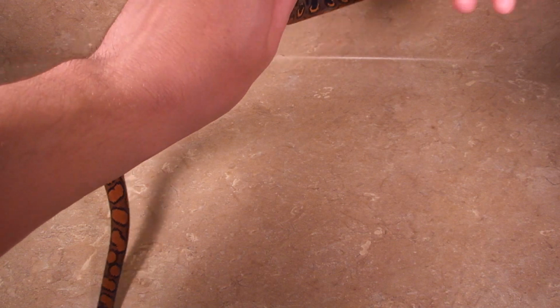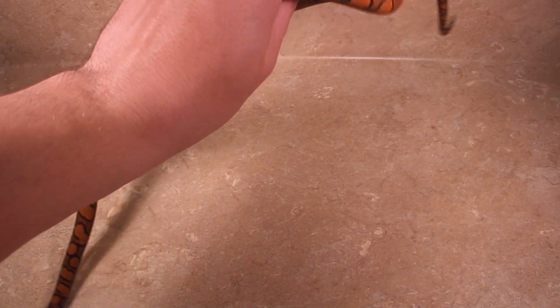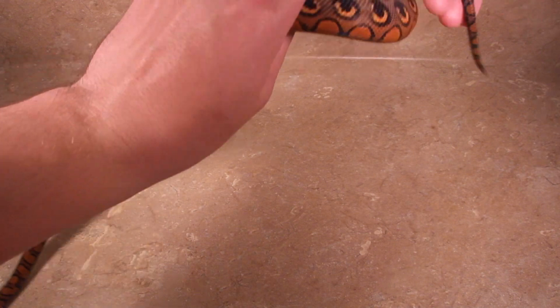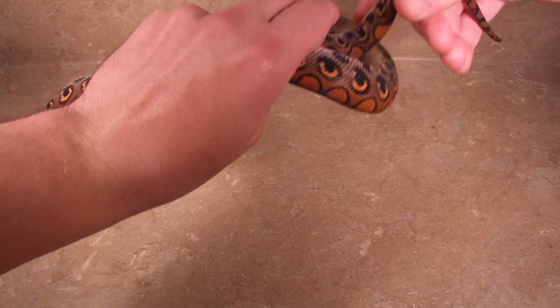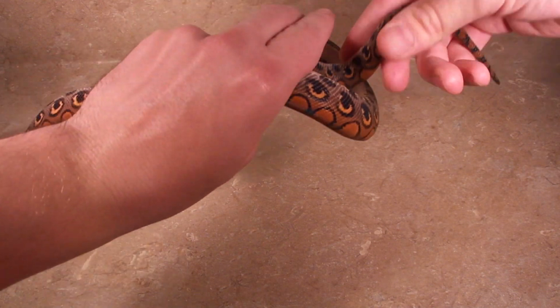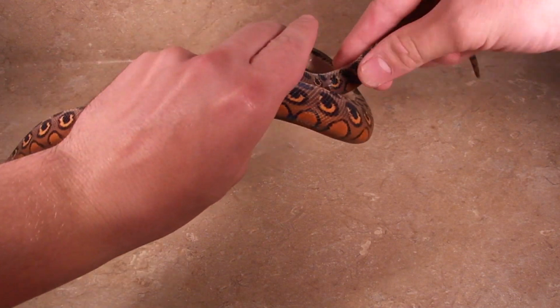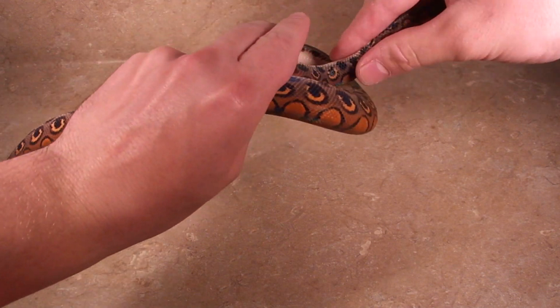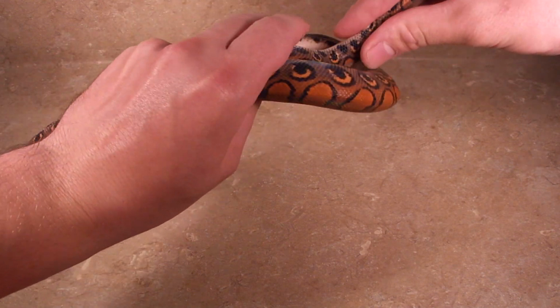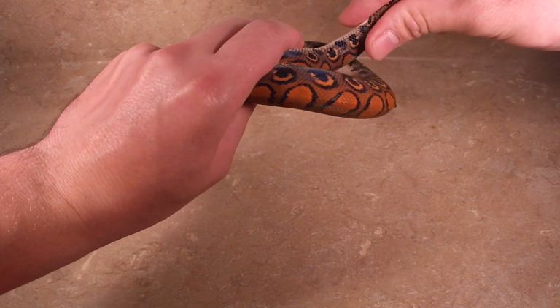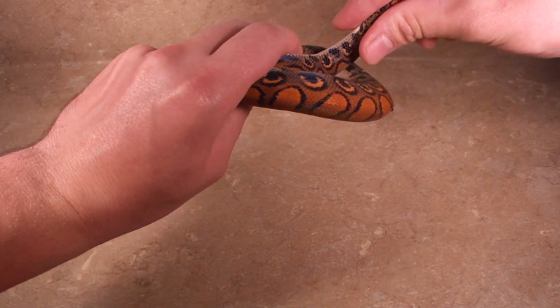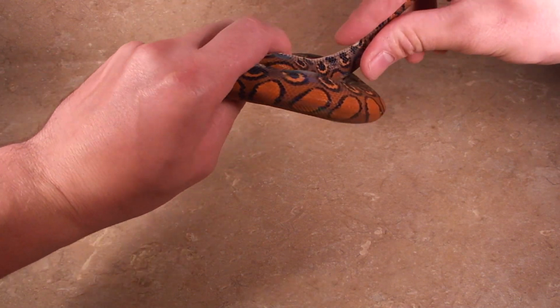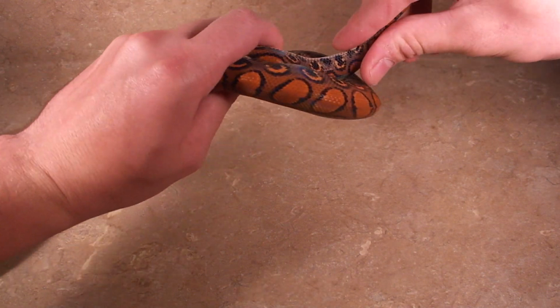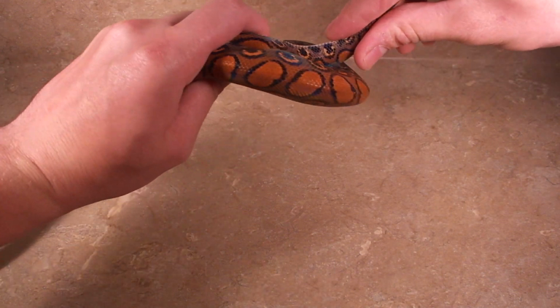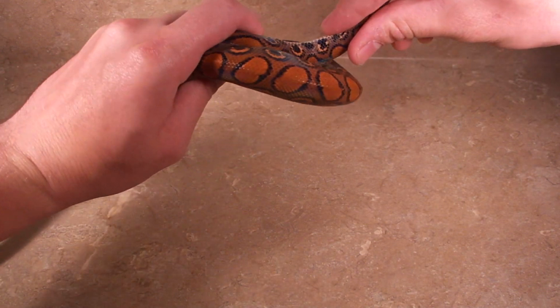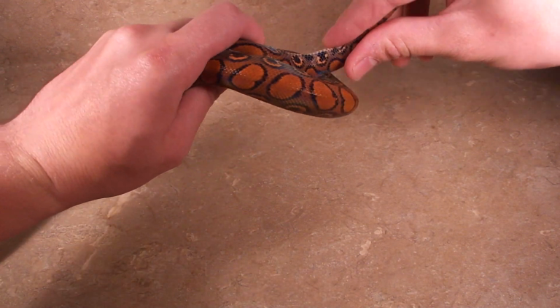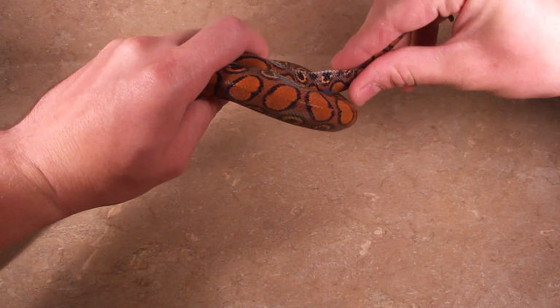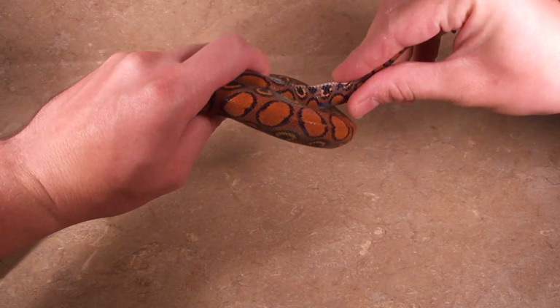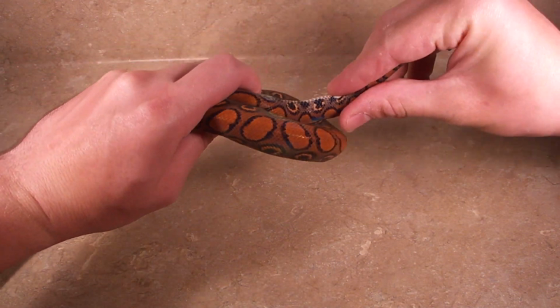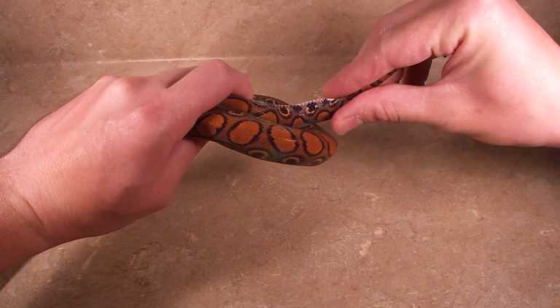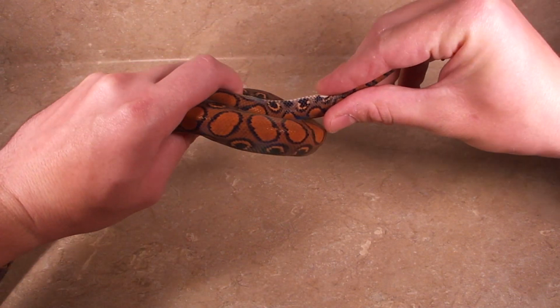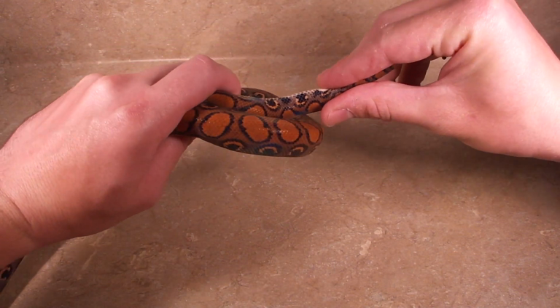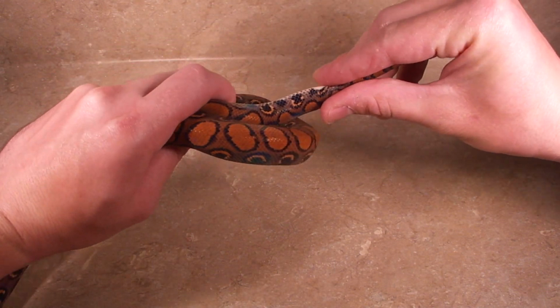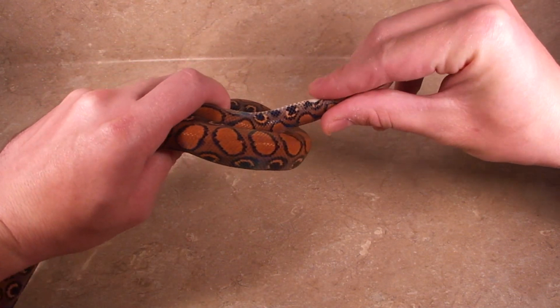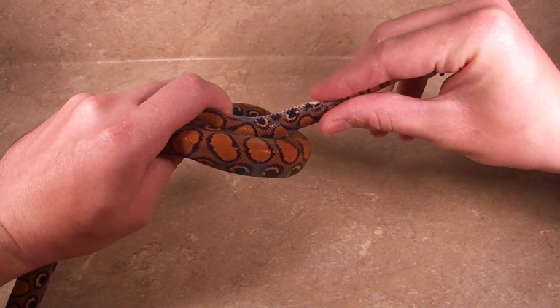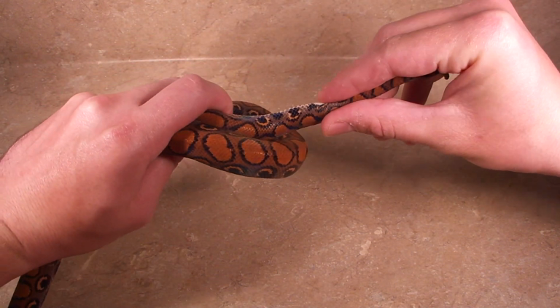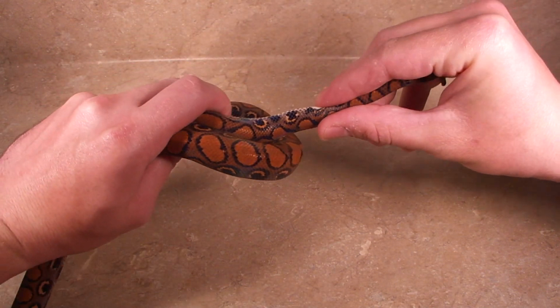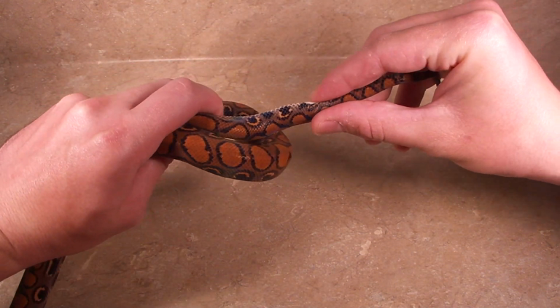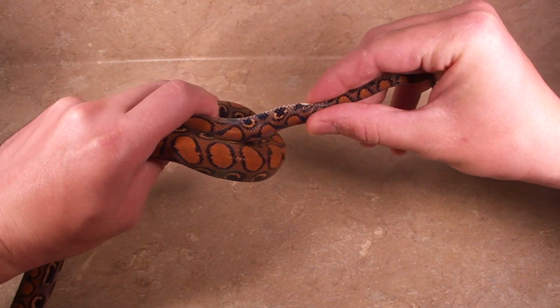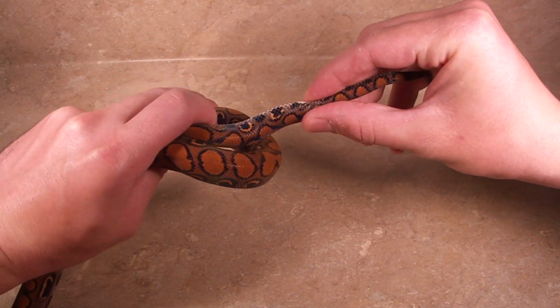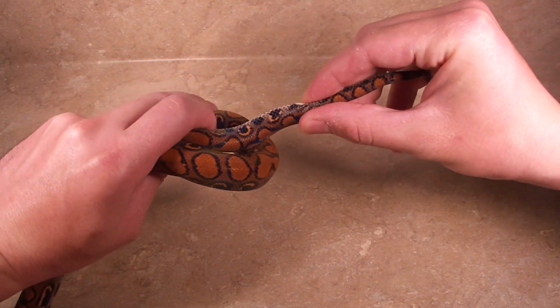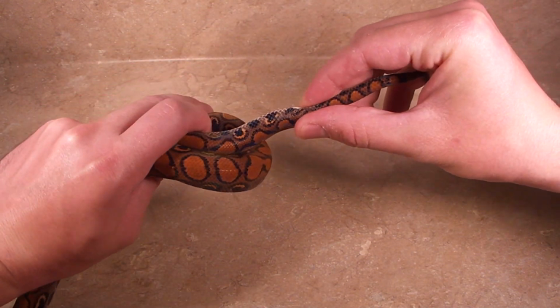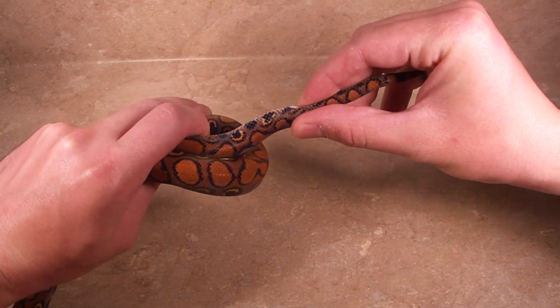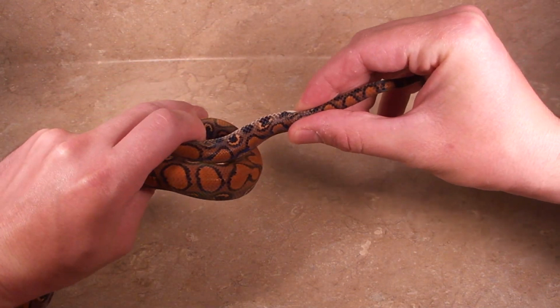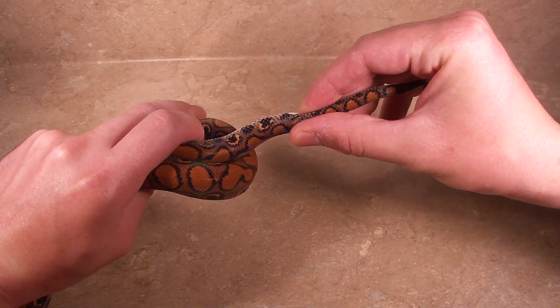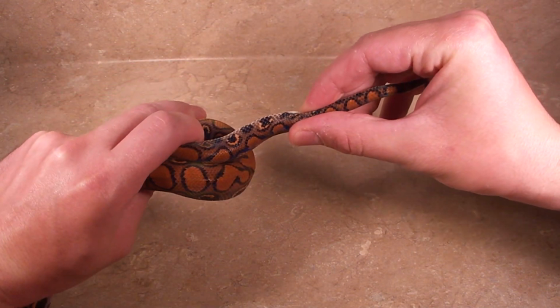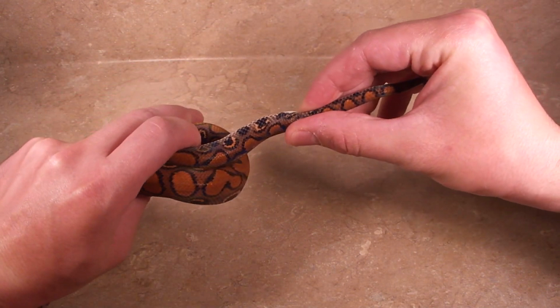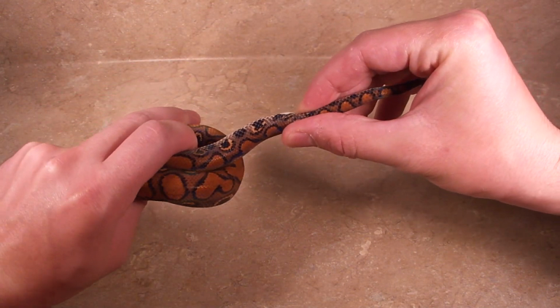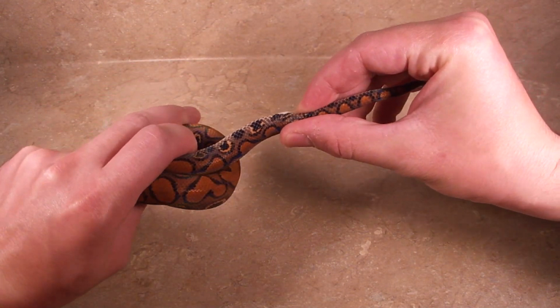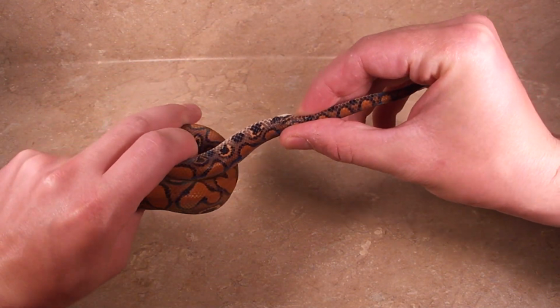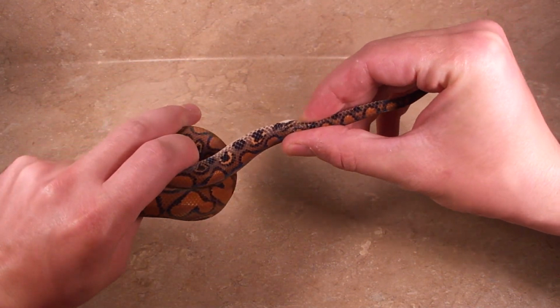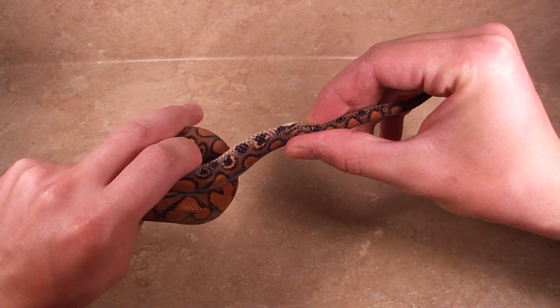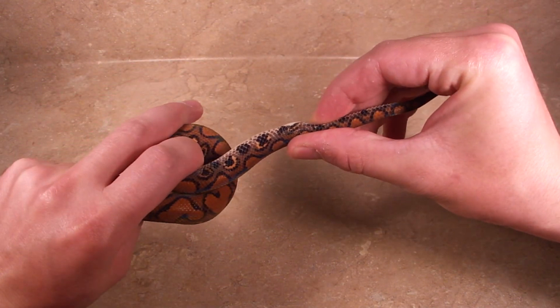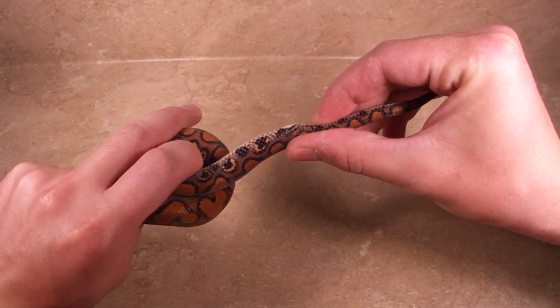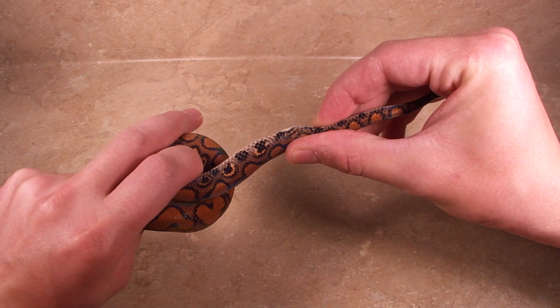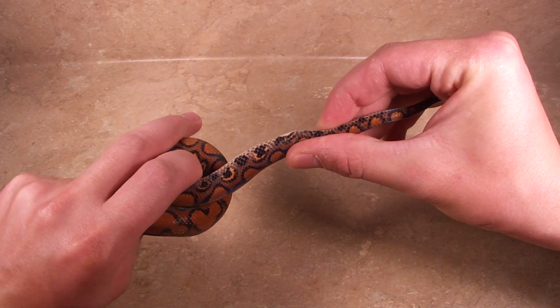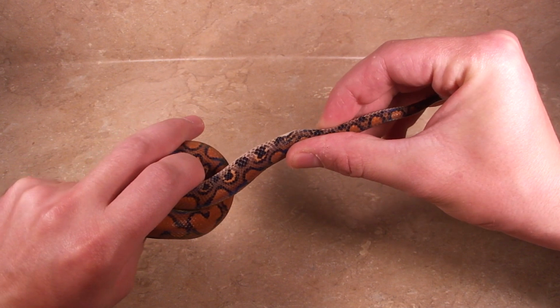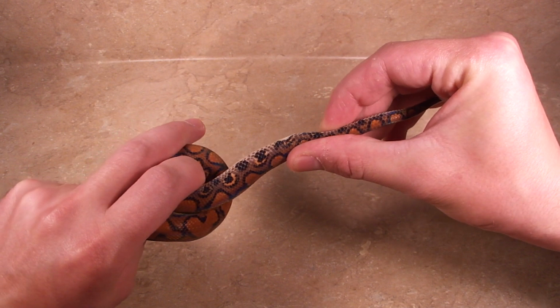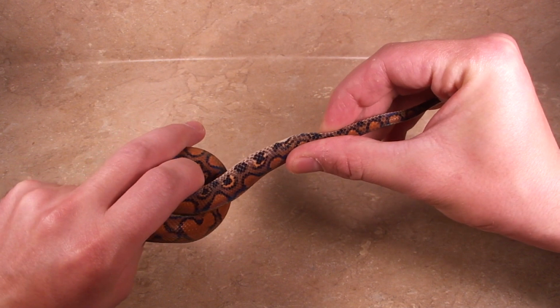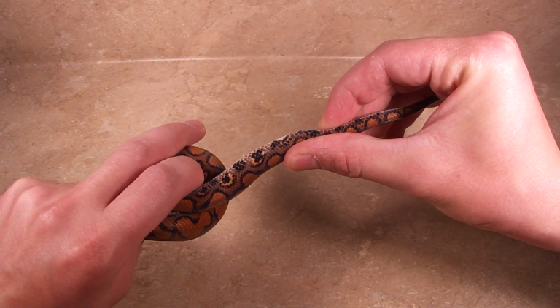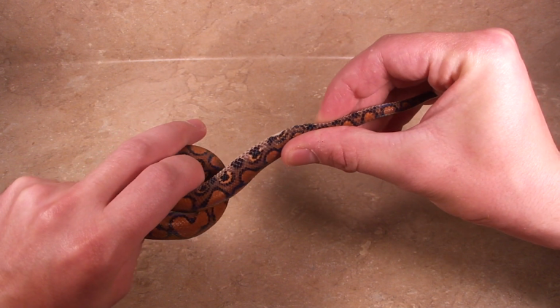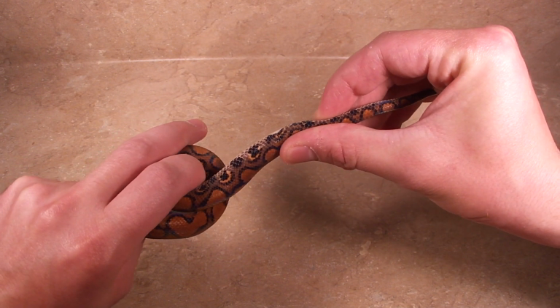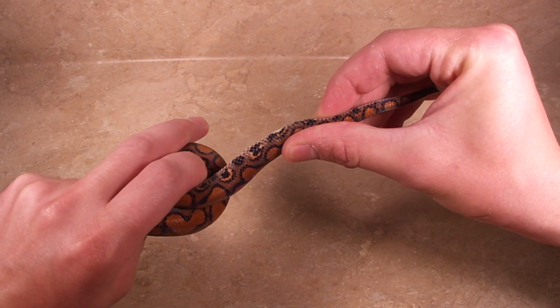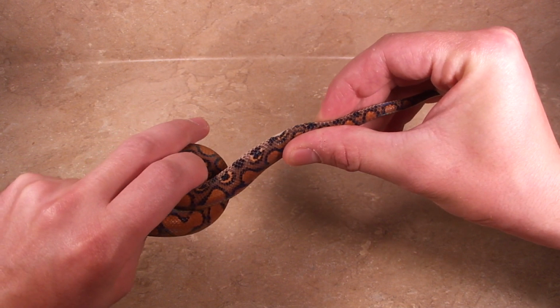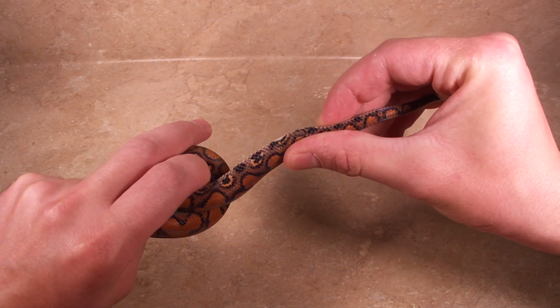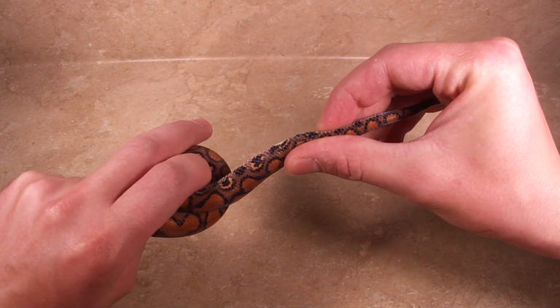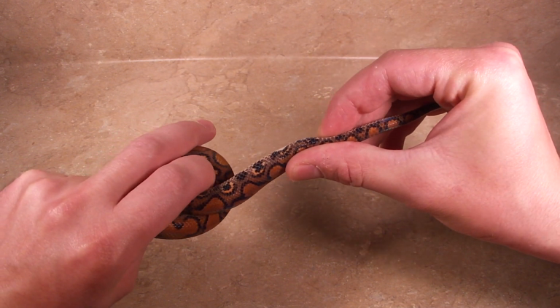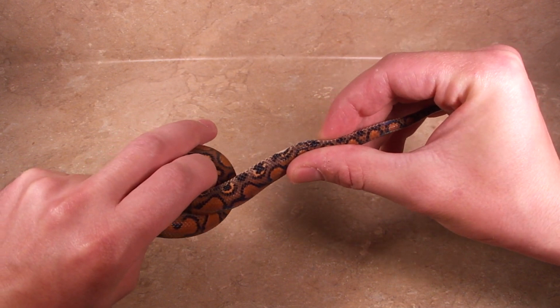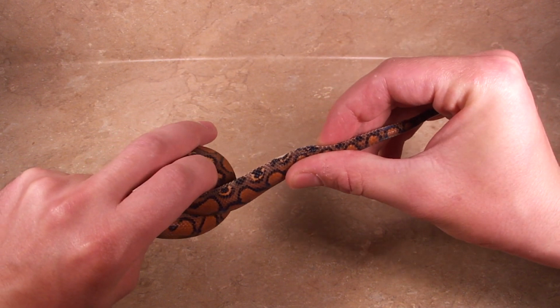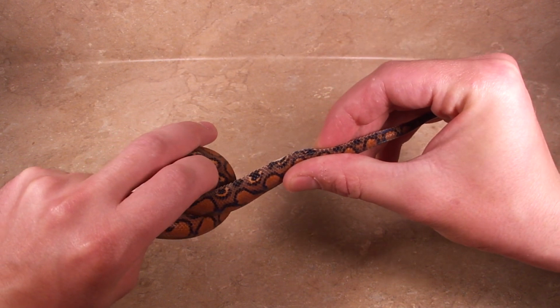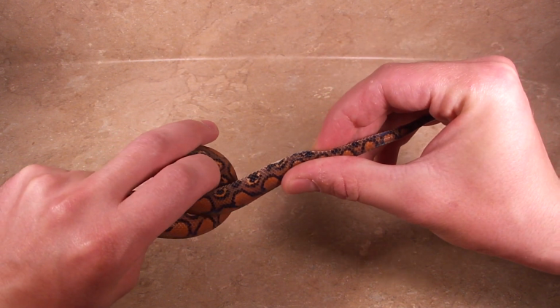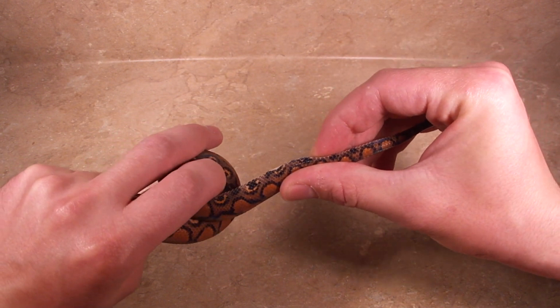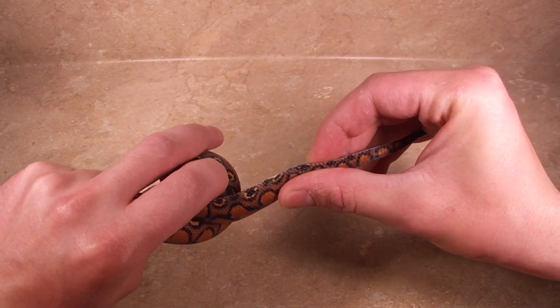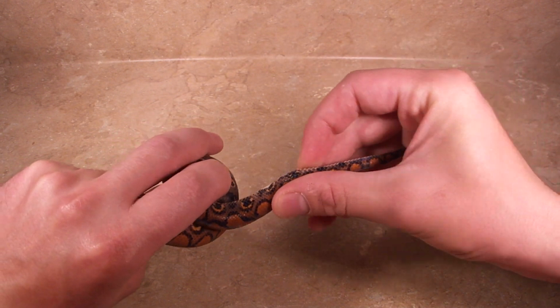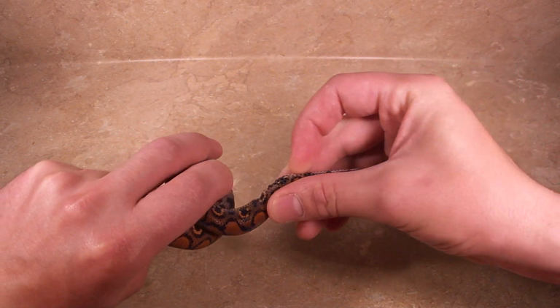So you just support the tail here, then run your finger along and feel two bumps right there.